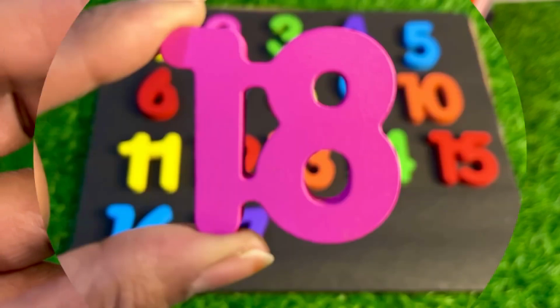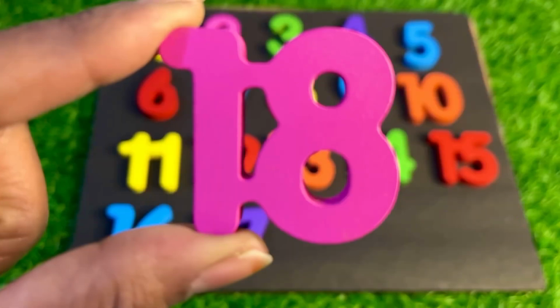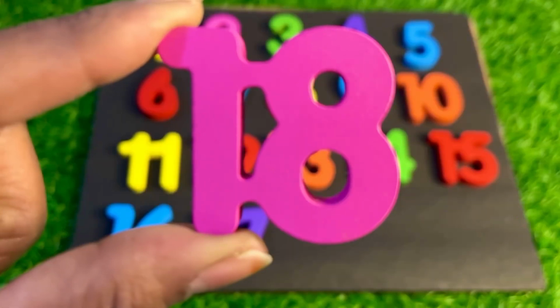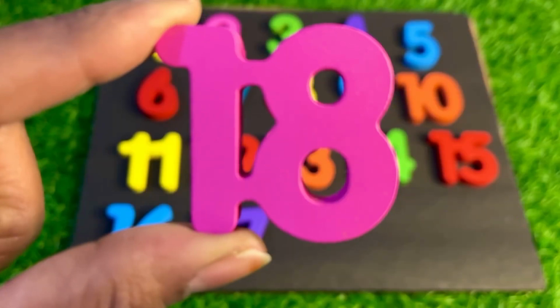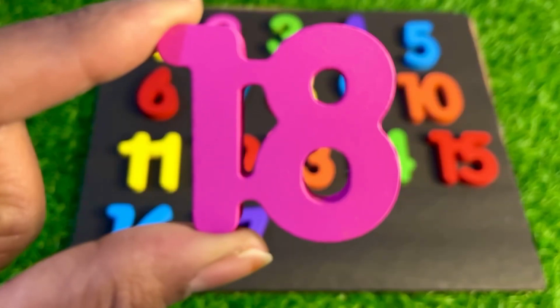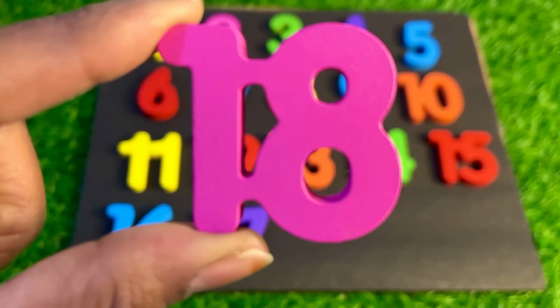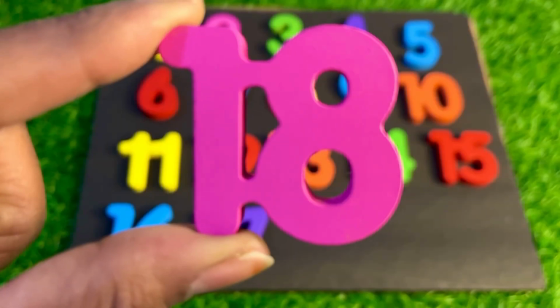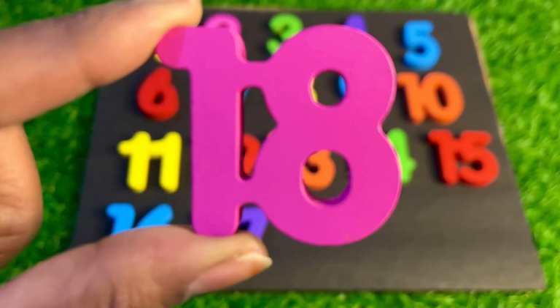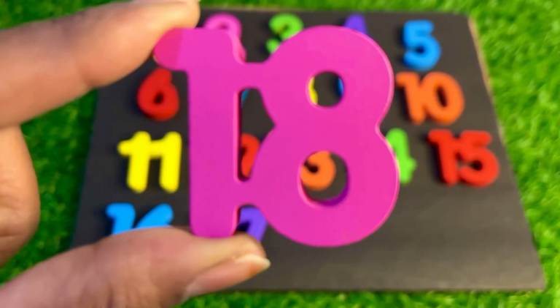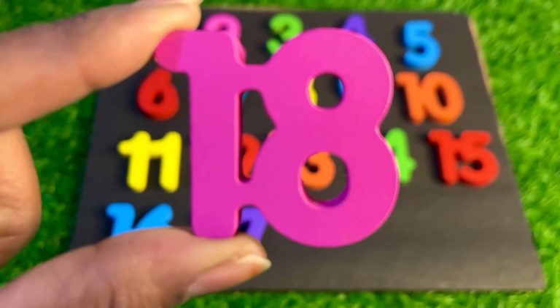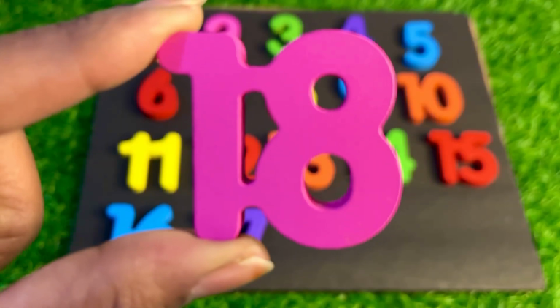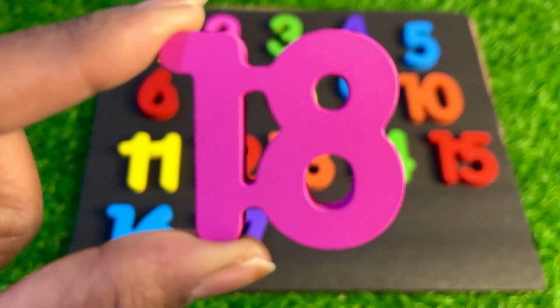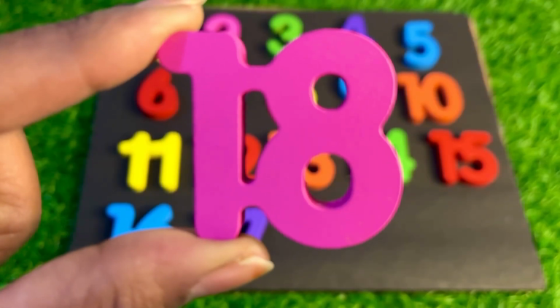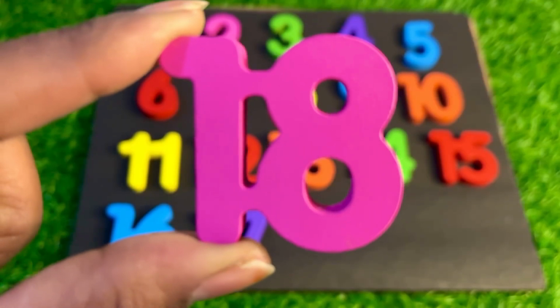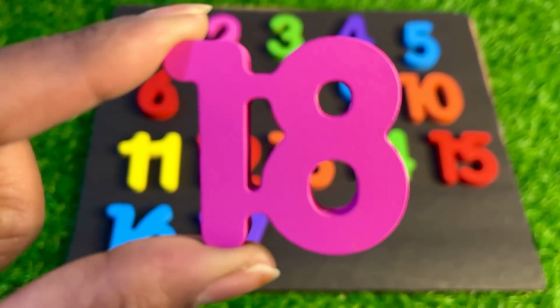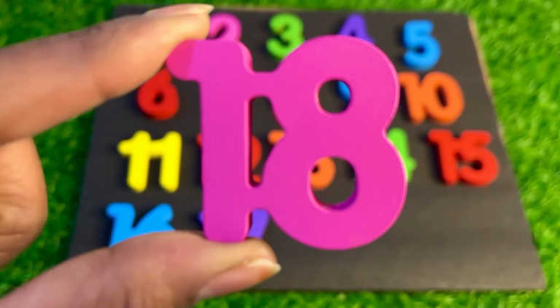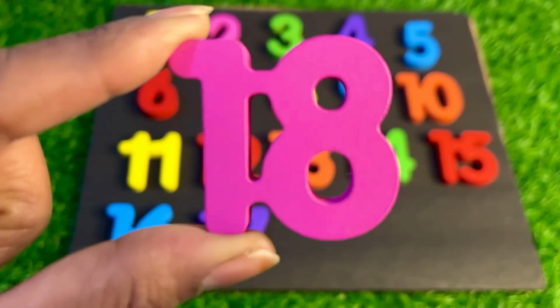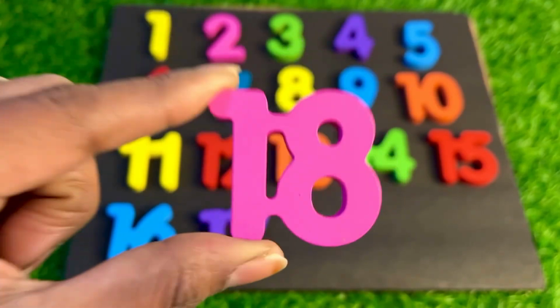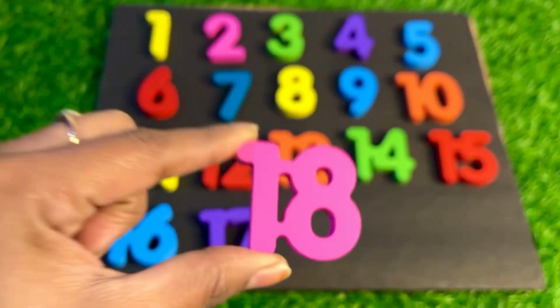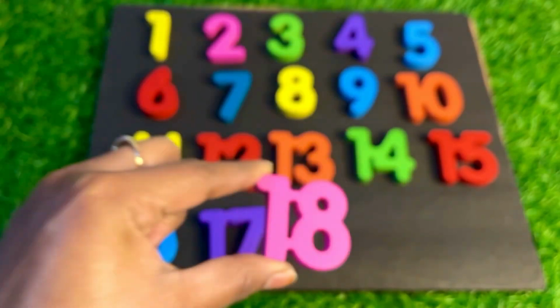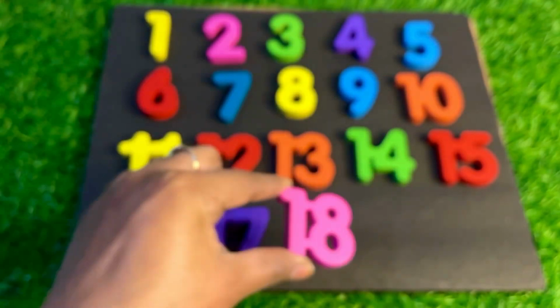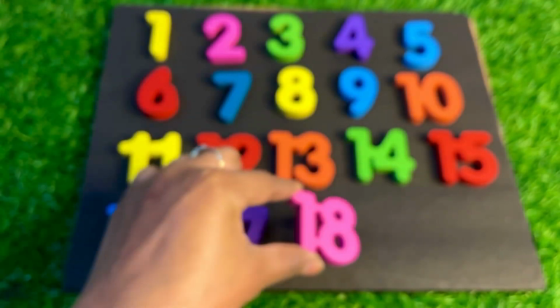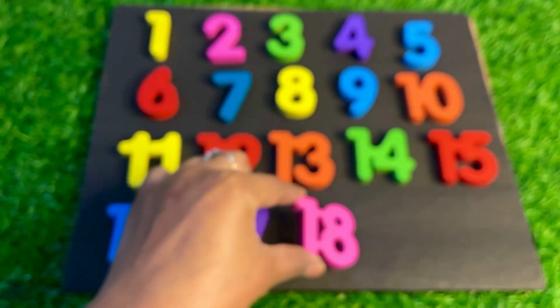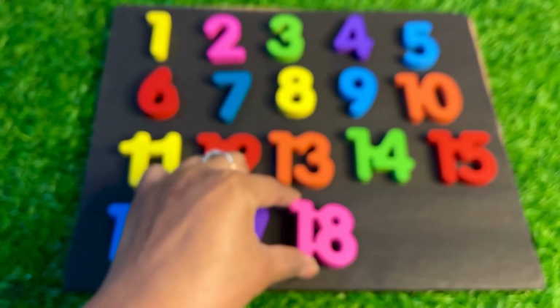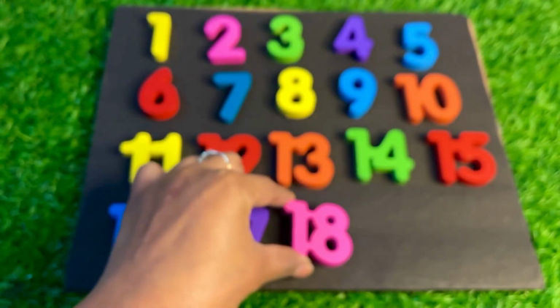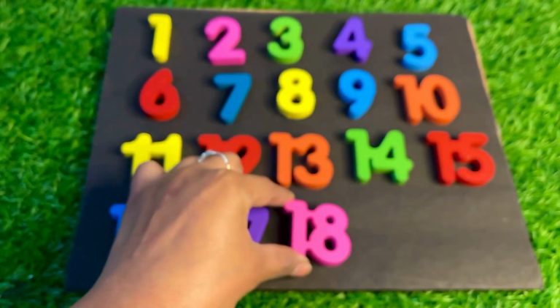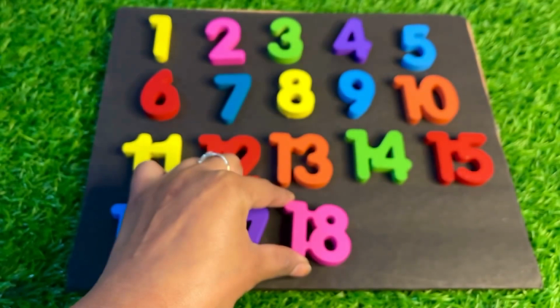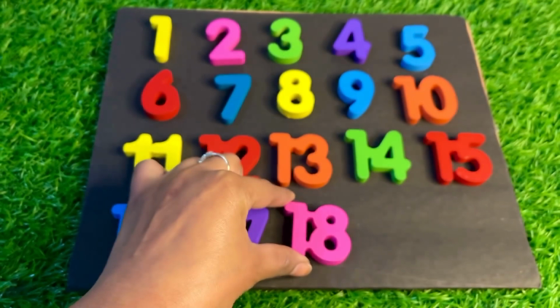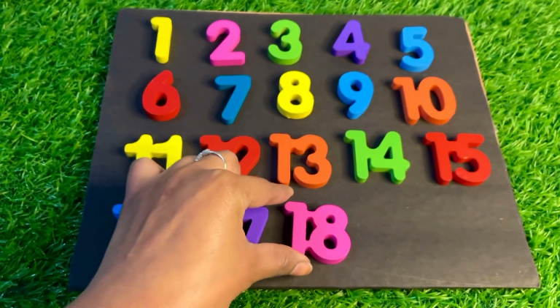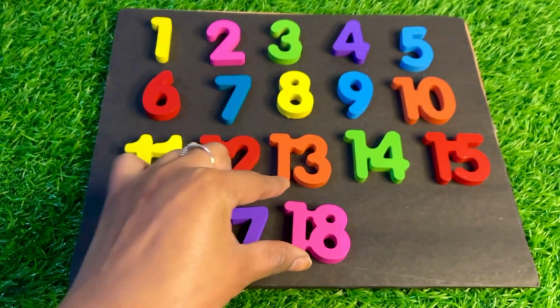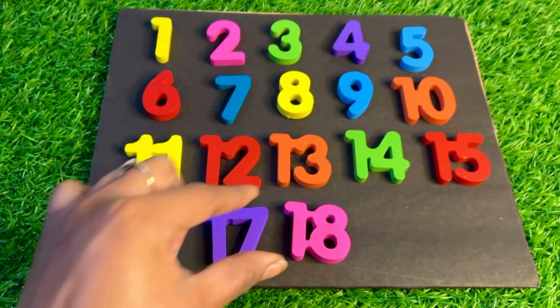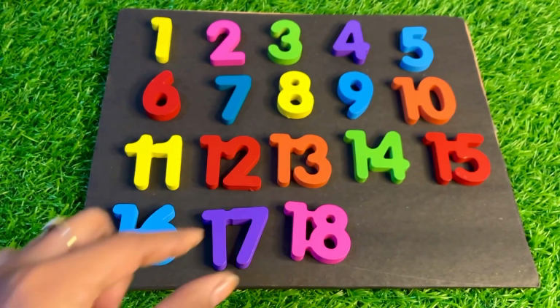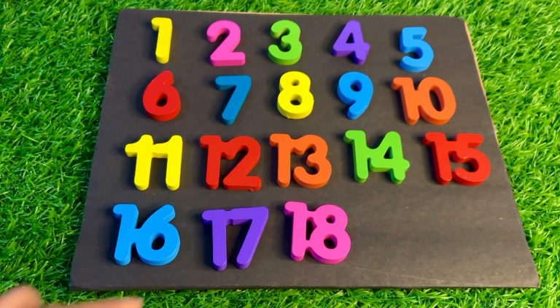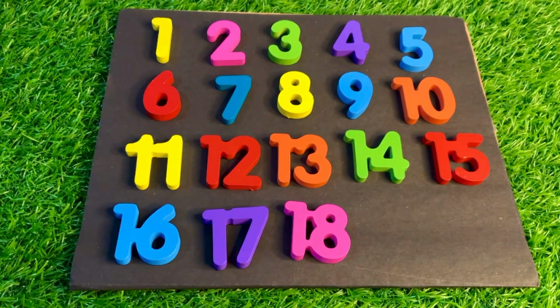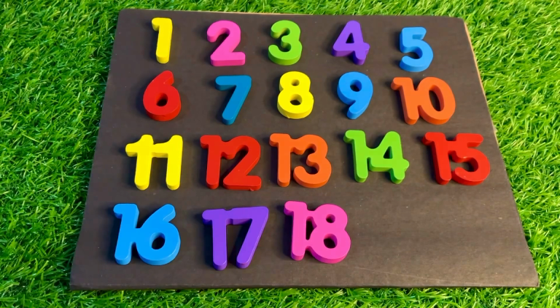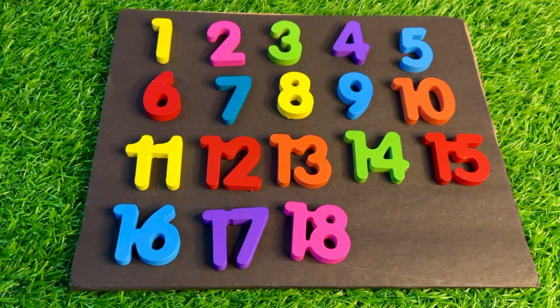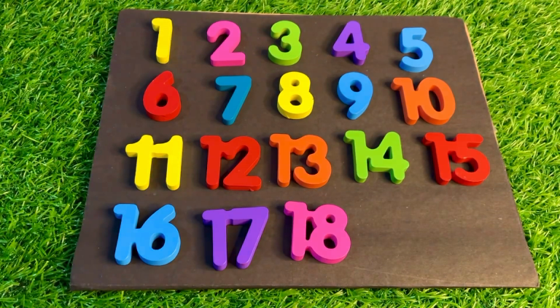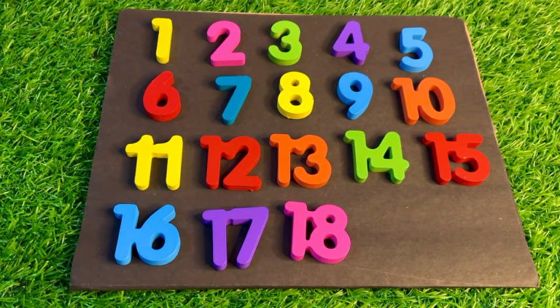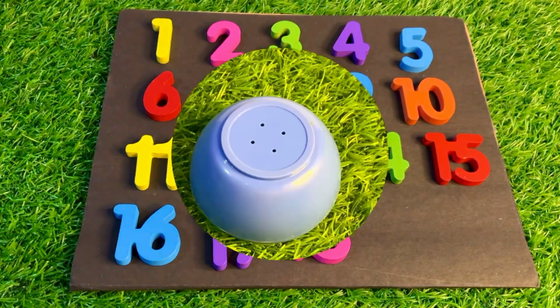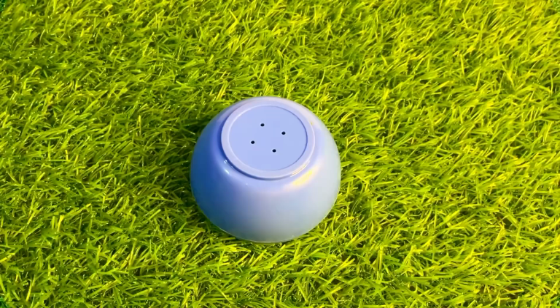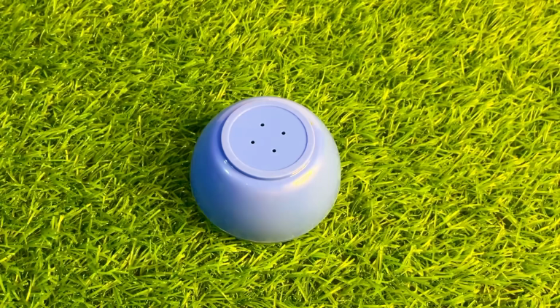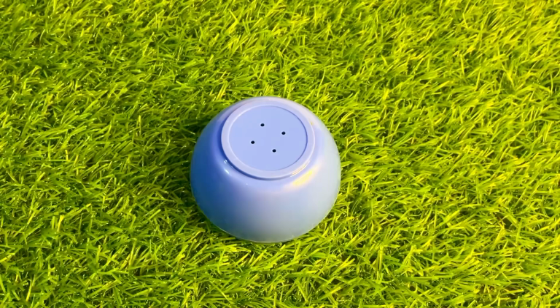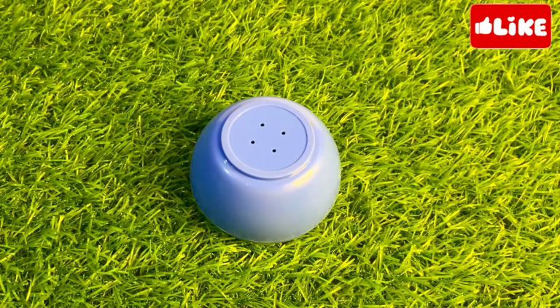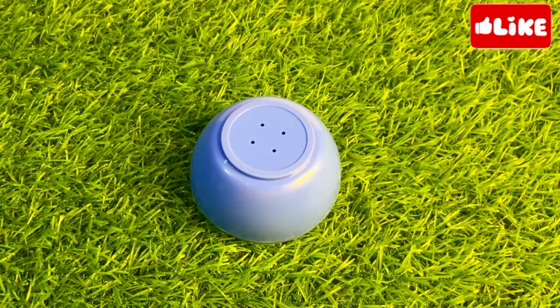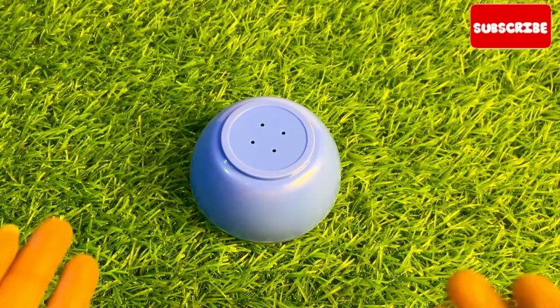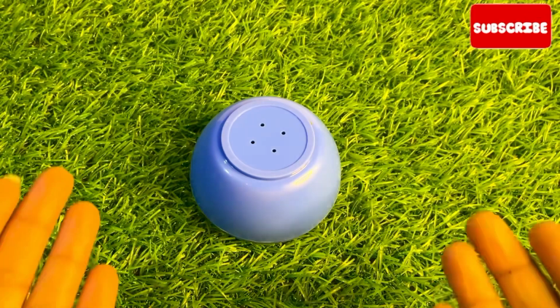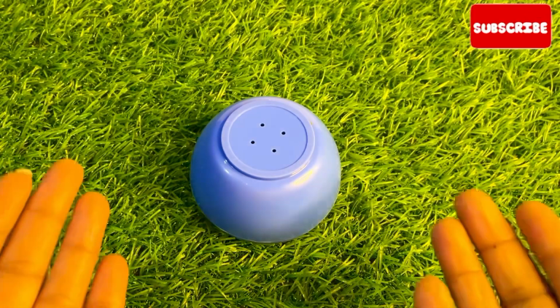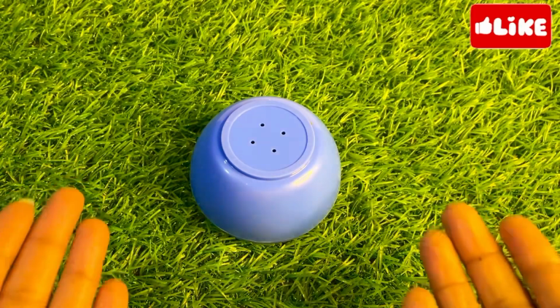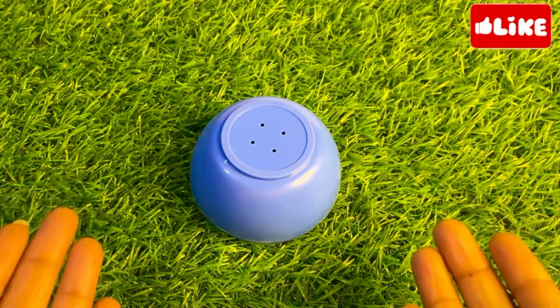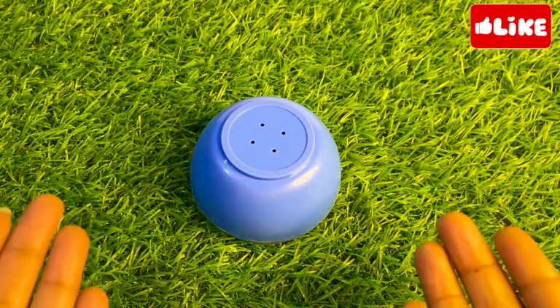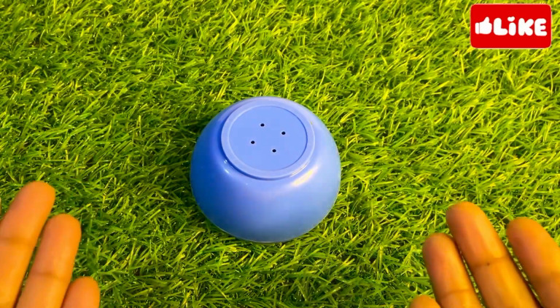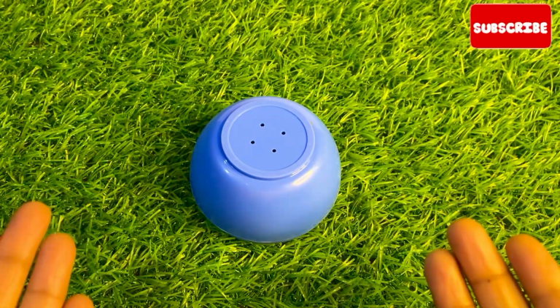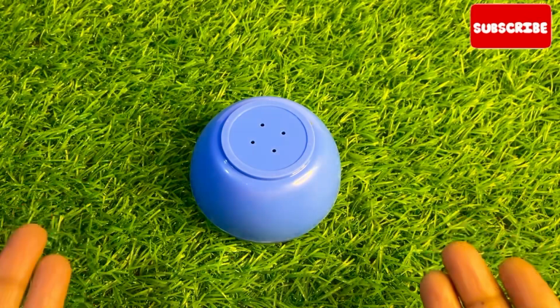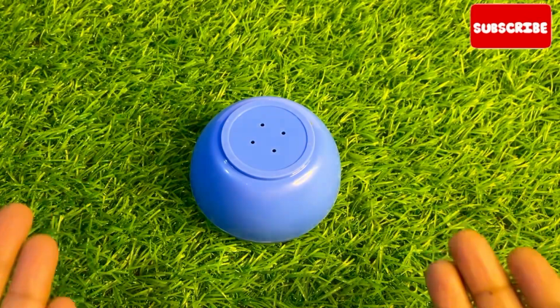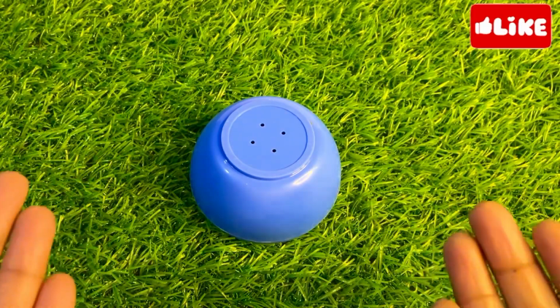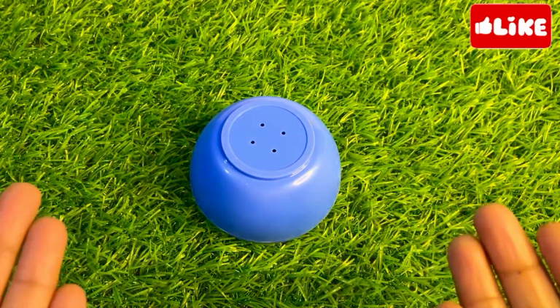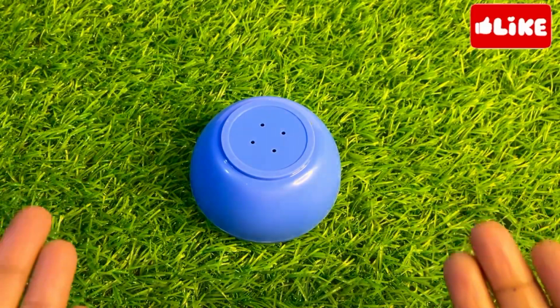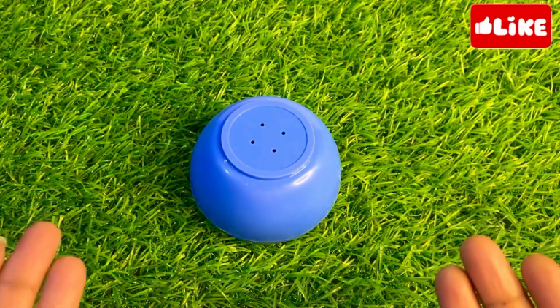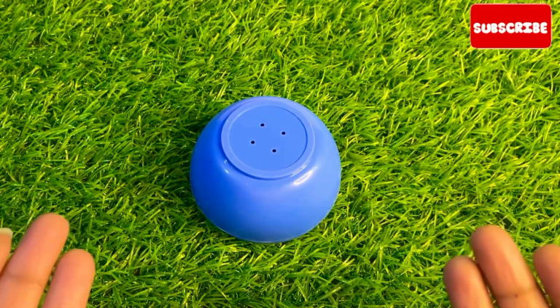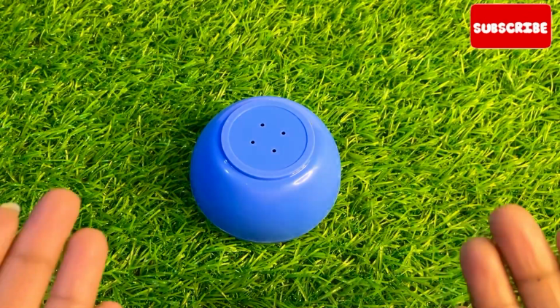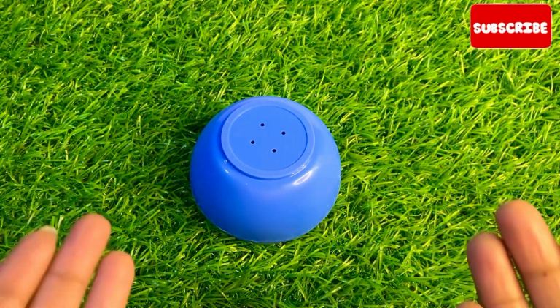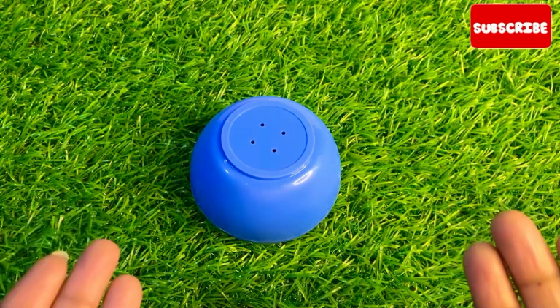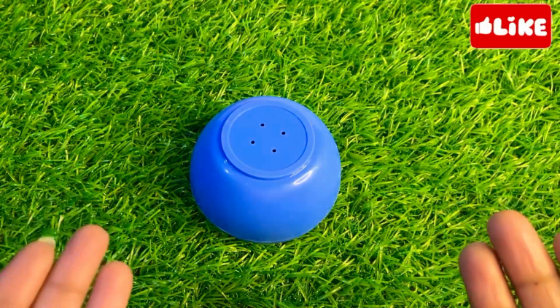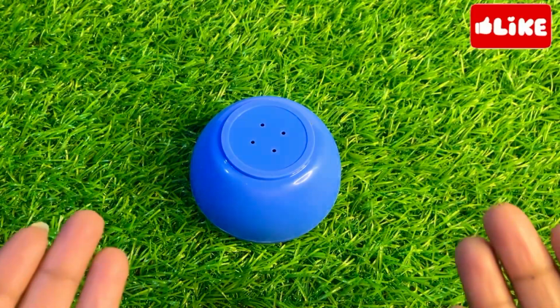Let's put pink color number 18 right here. Now we have a blue color bowl.